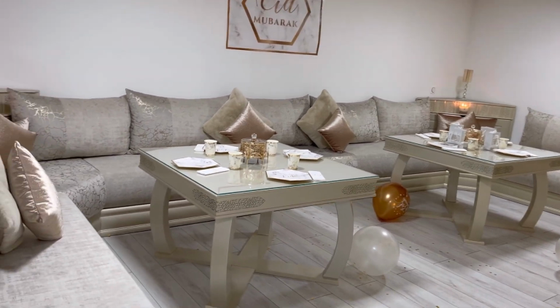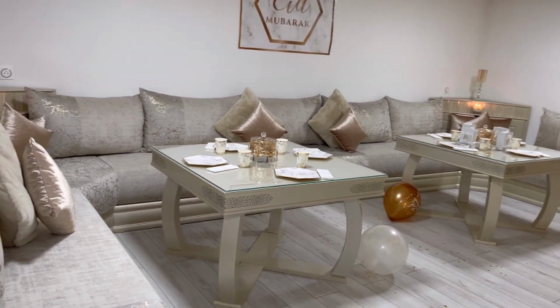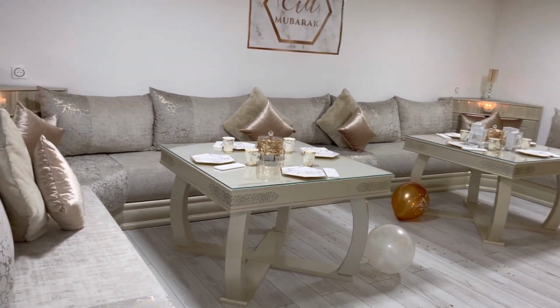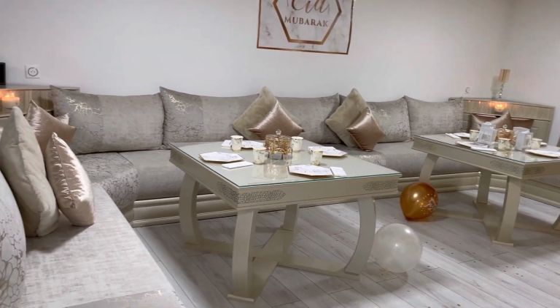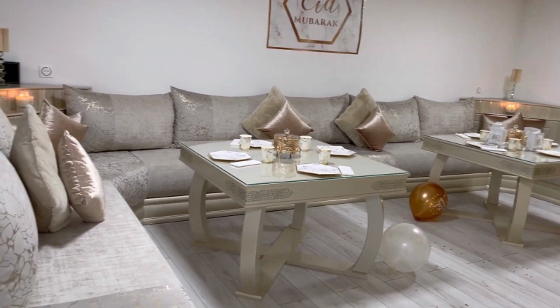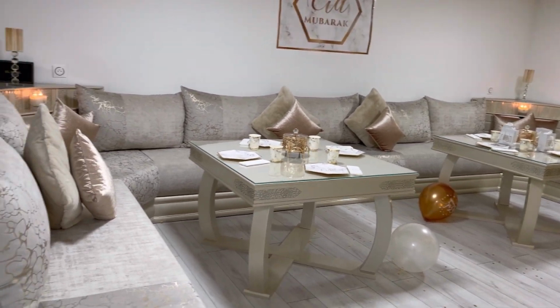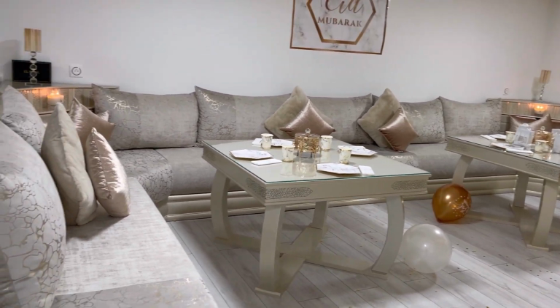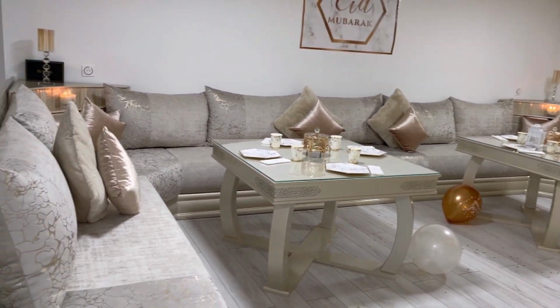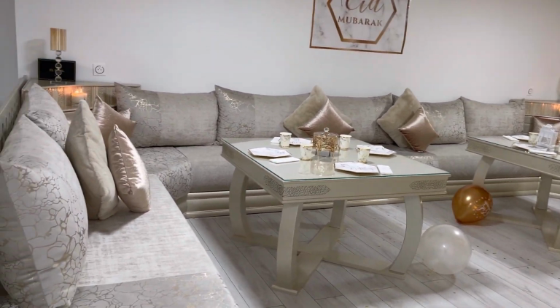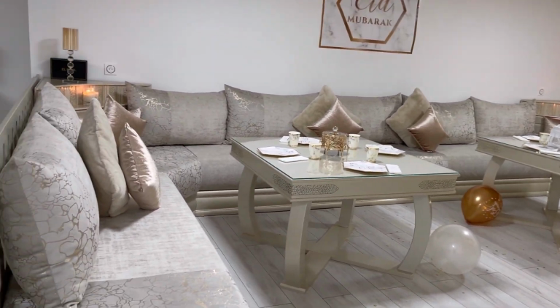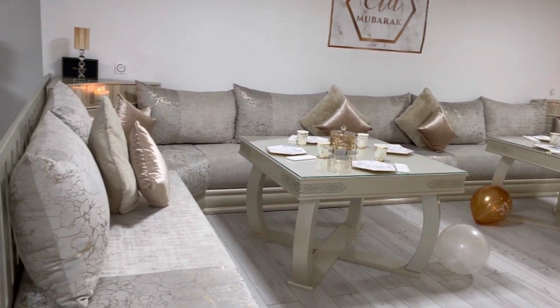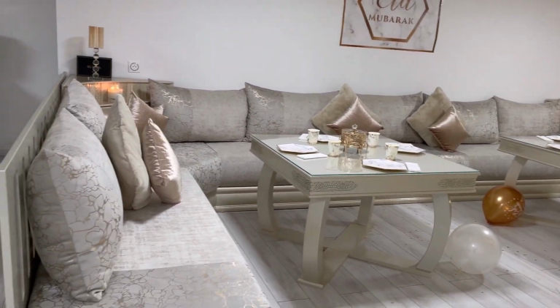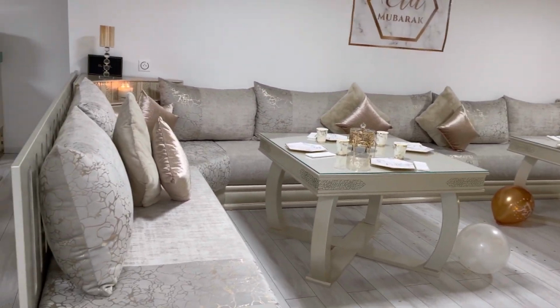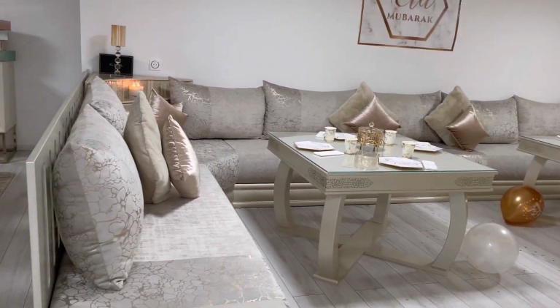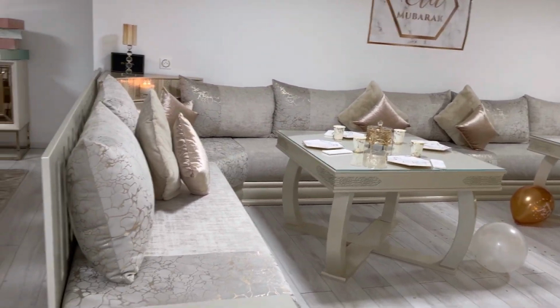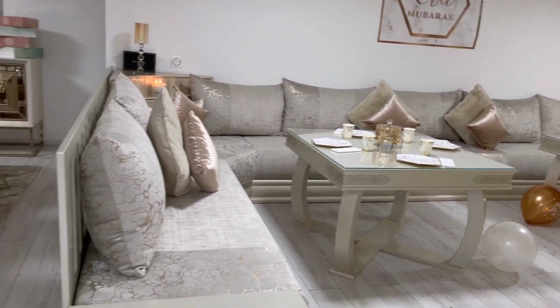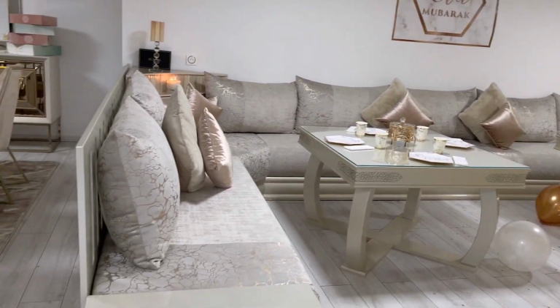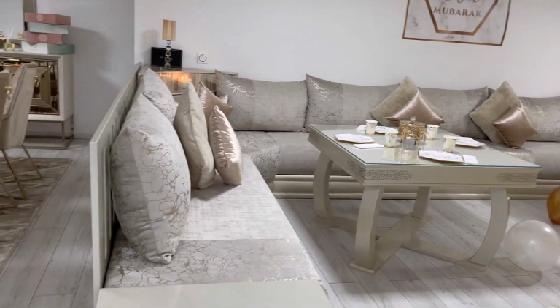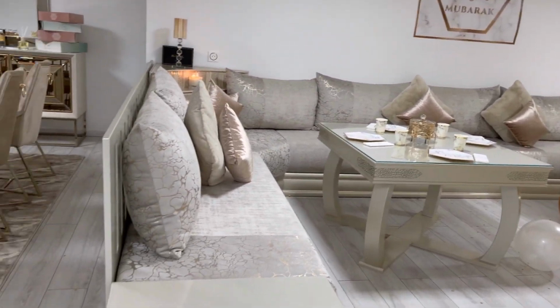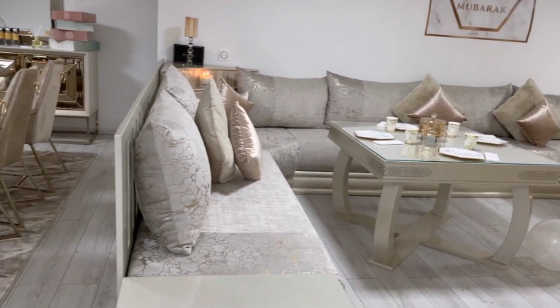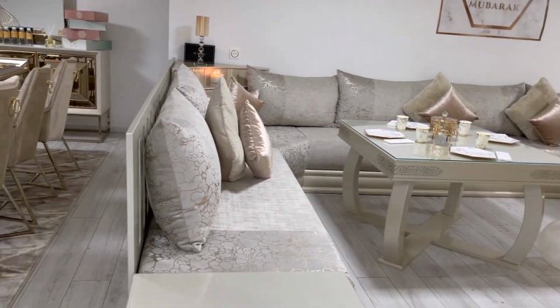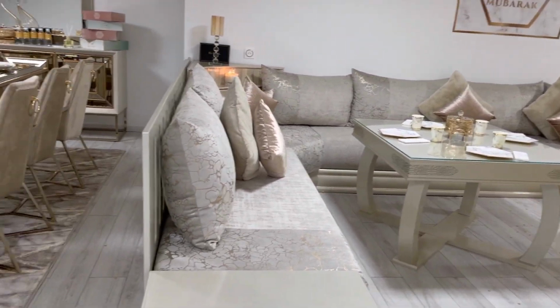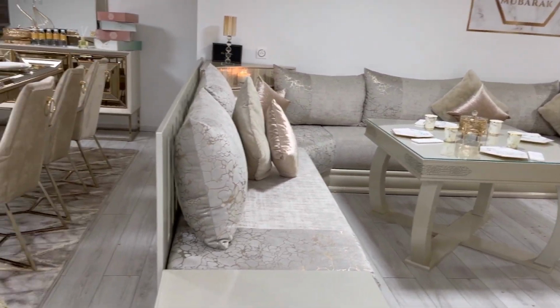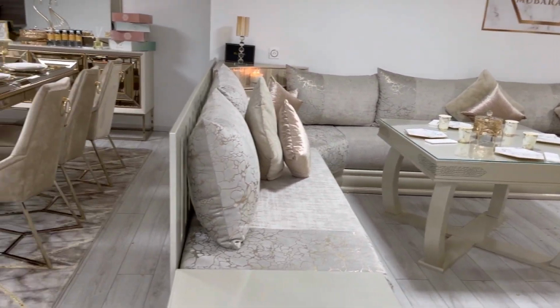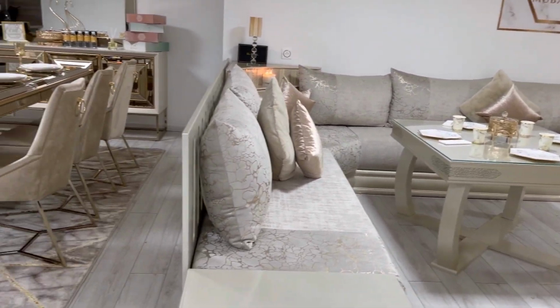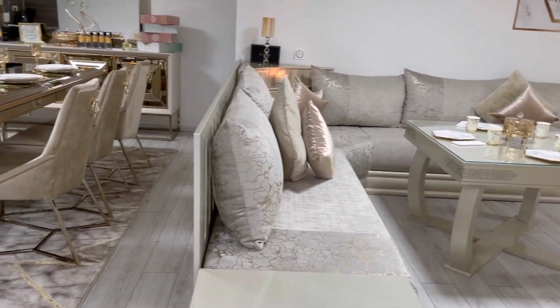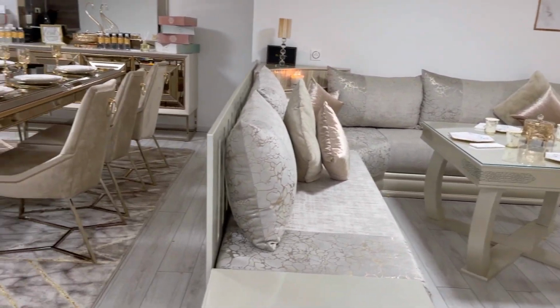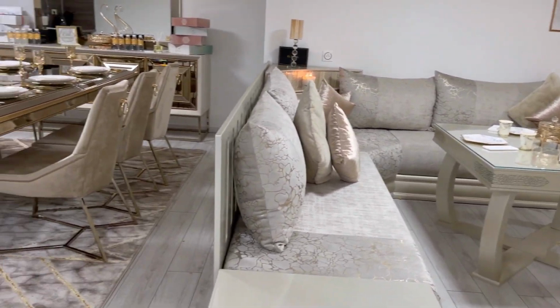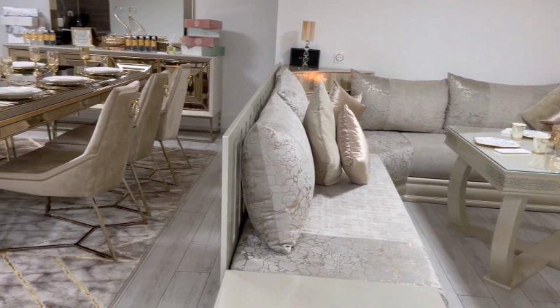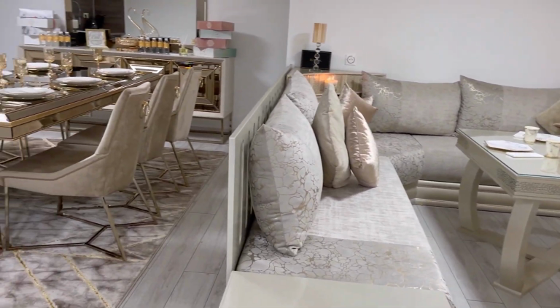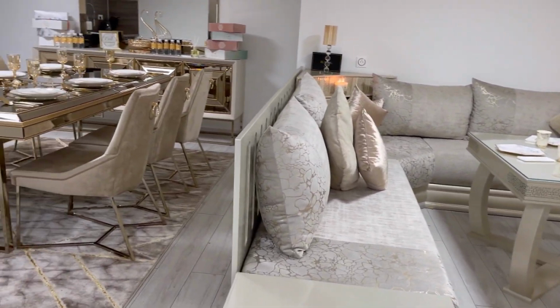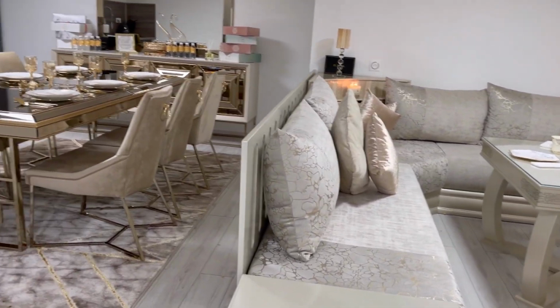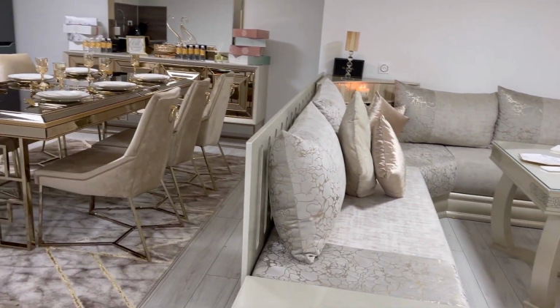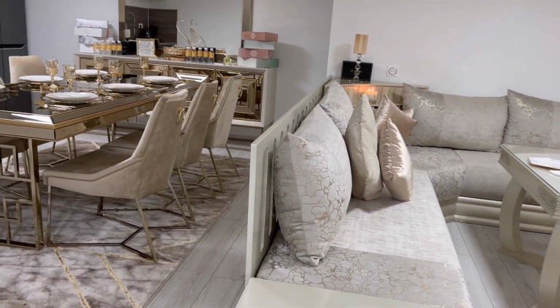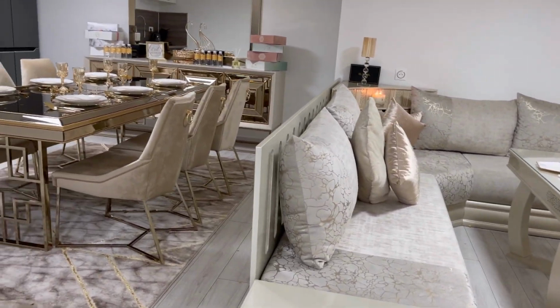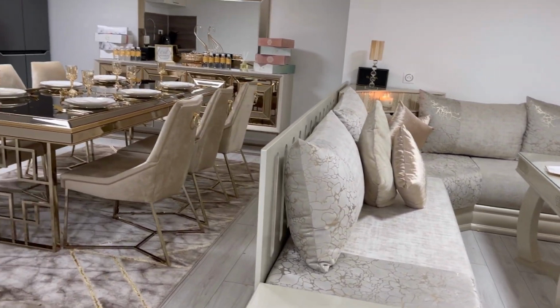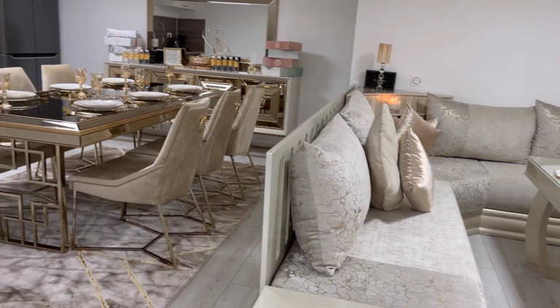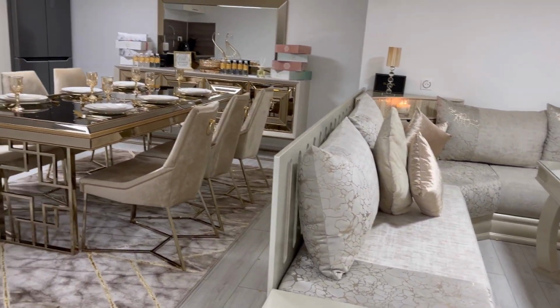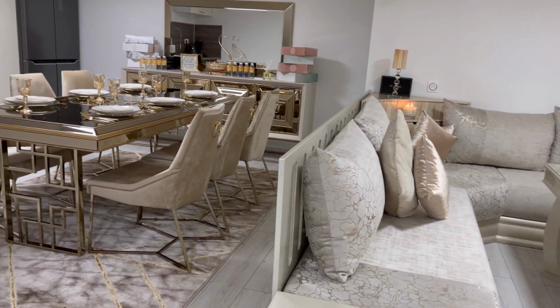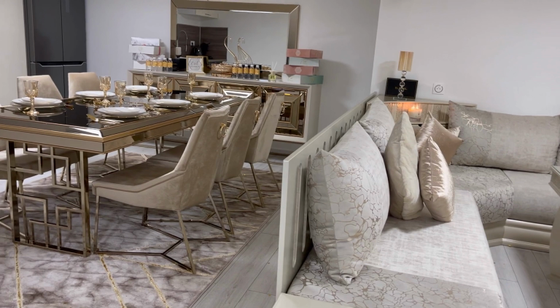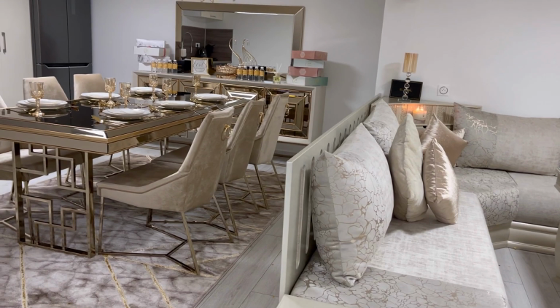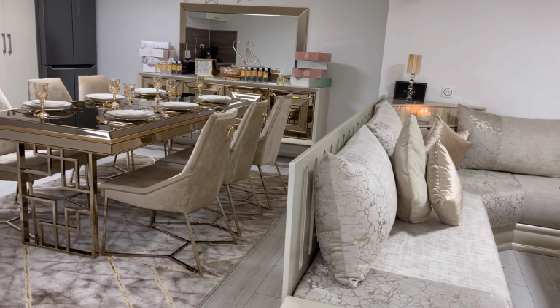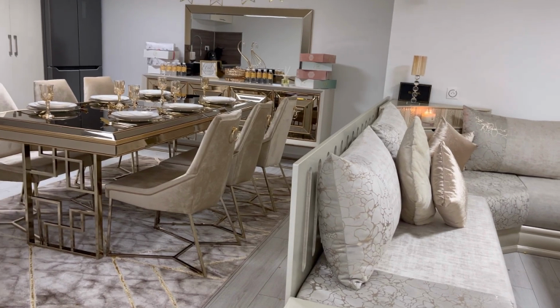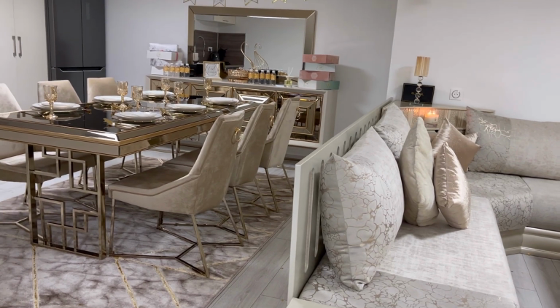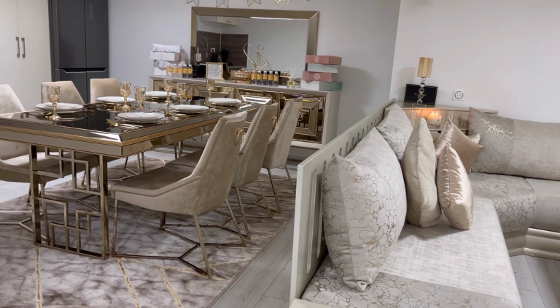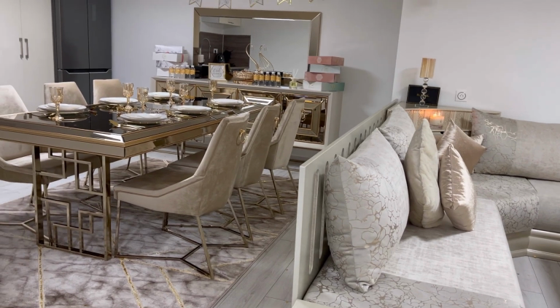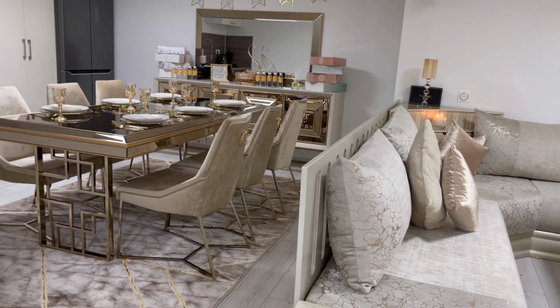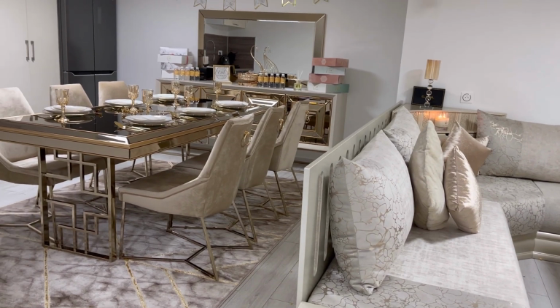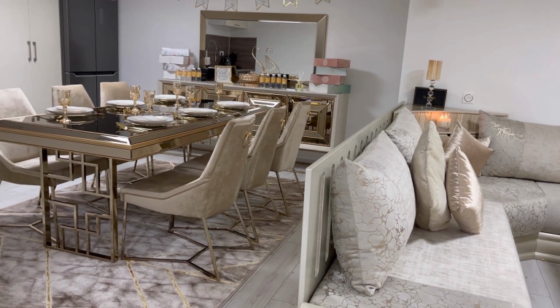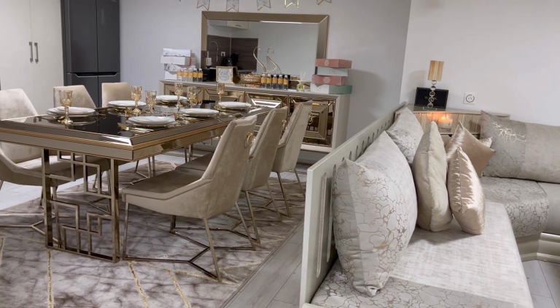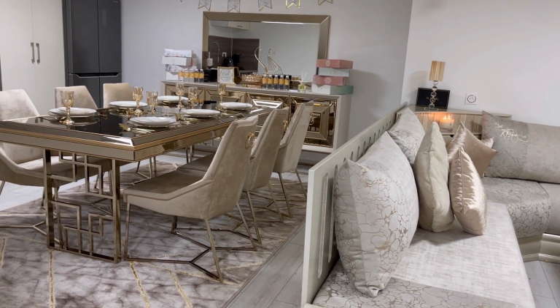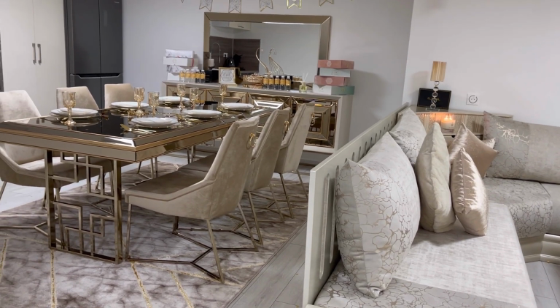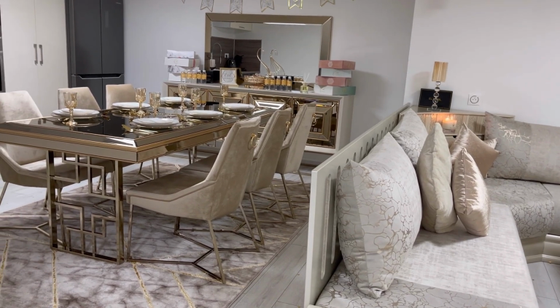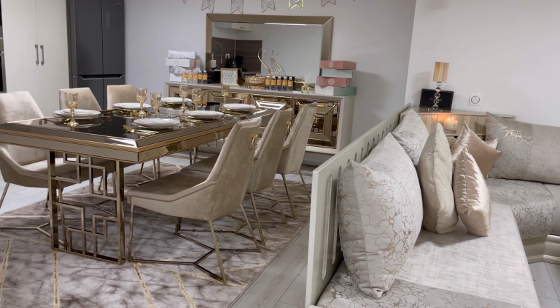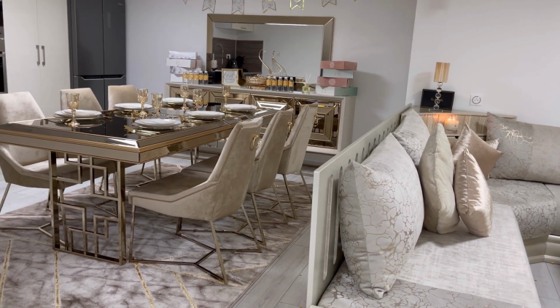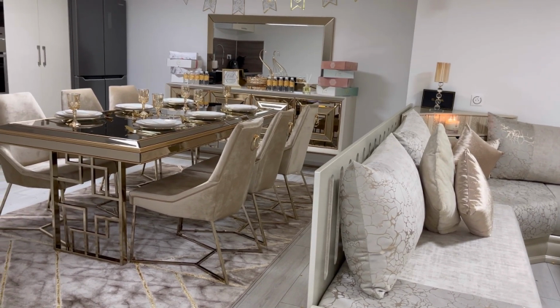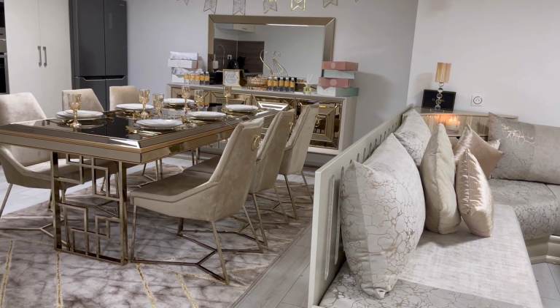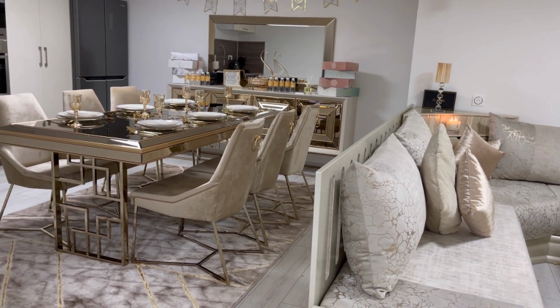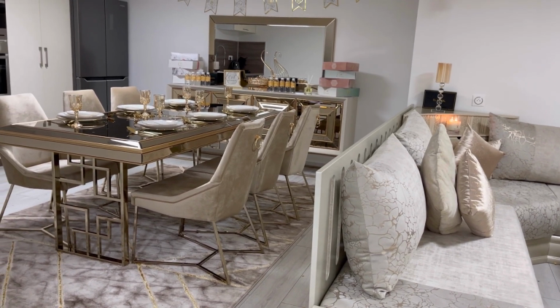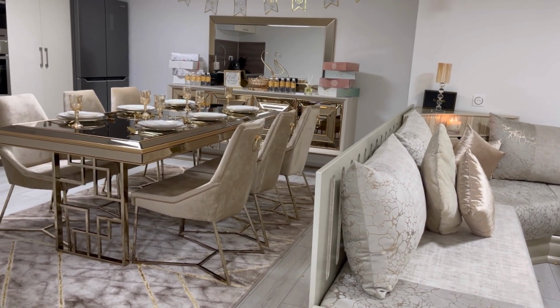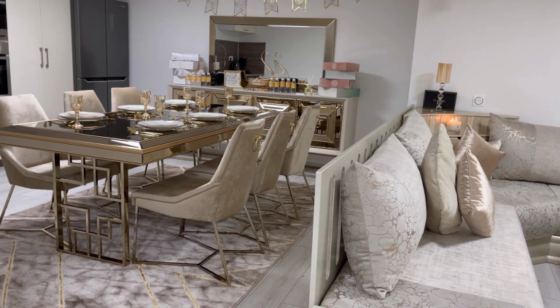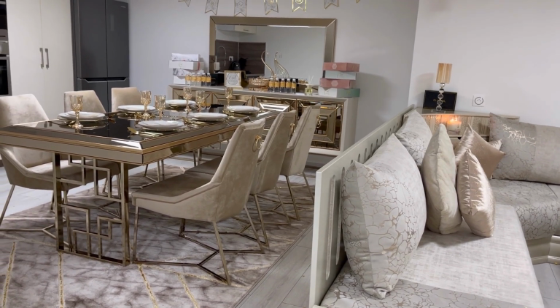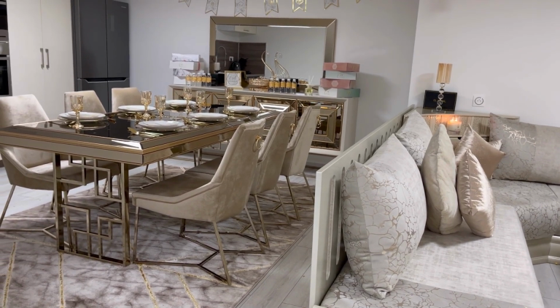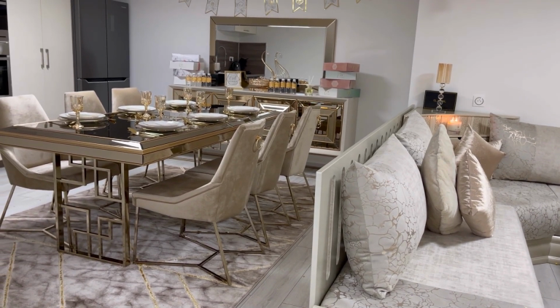J'espère que vous avez aimé cette vidéo. N'hésitez pas à me dire en commentaire si vous avez envie que je vous fasse plus souvent ce type de vidéo.